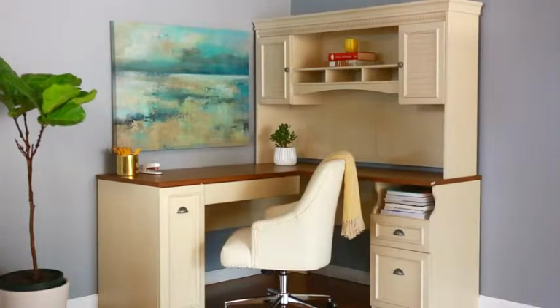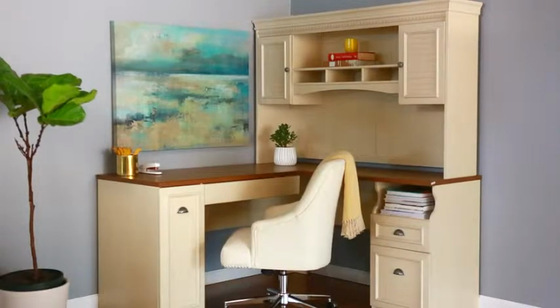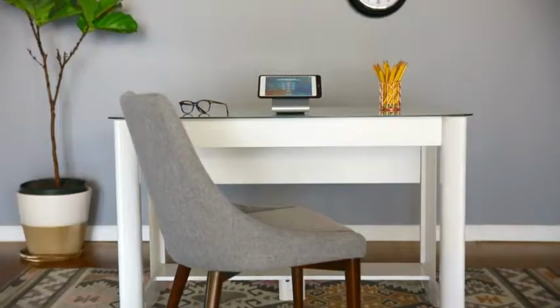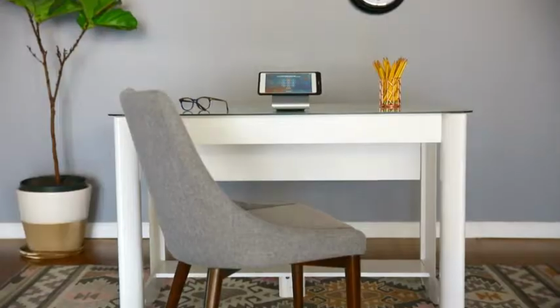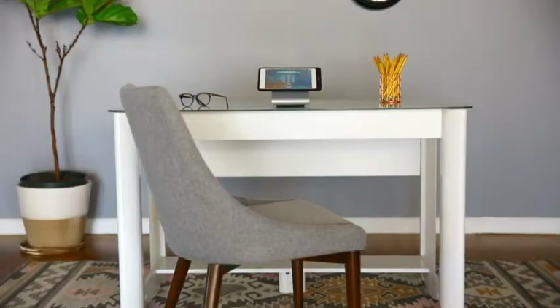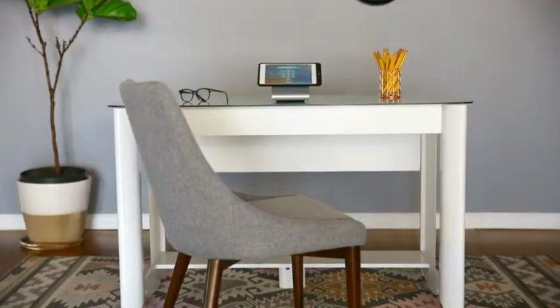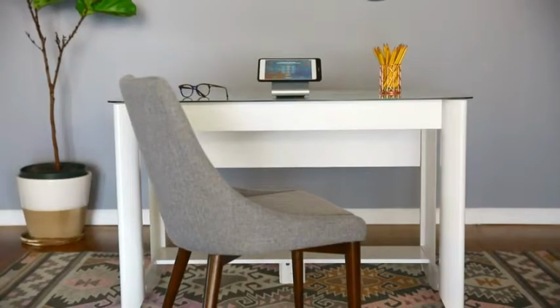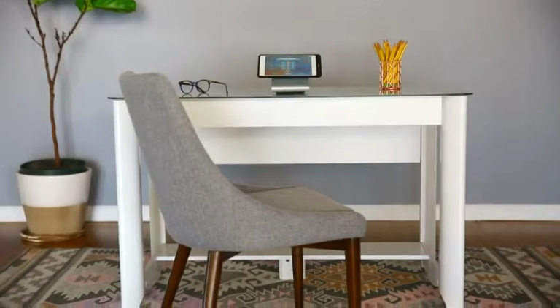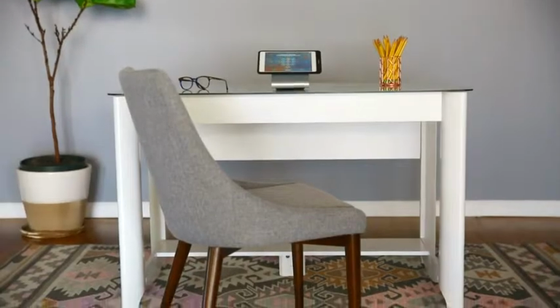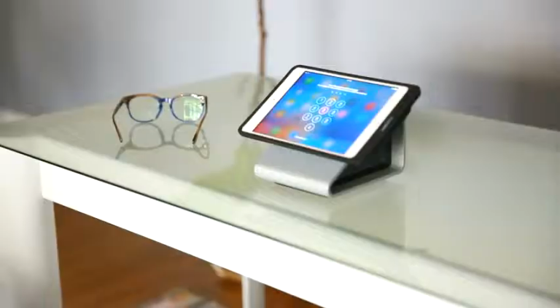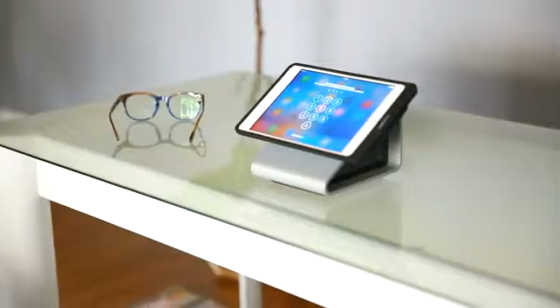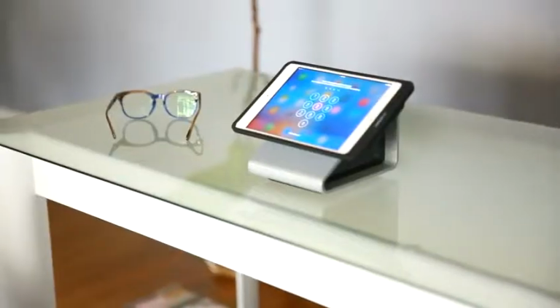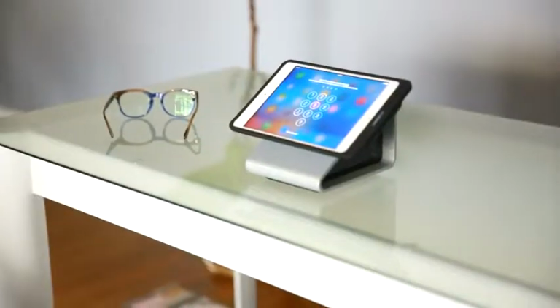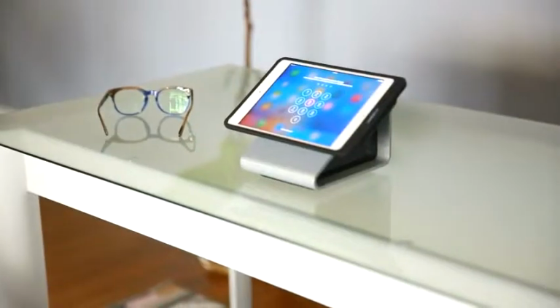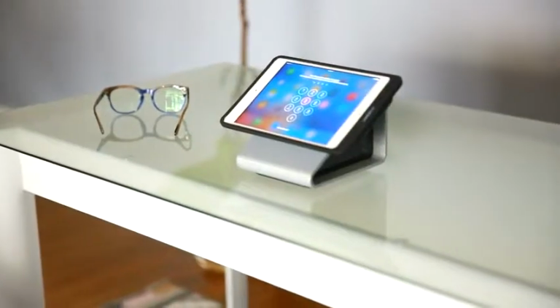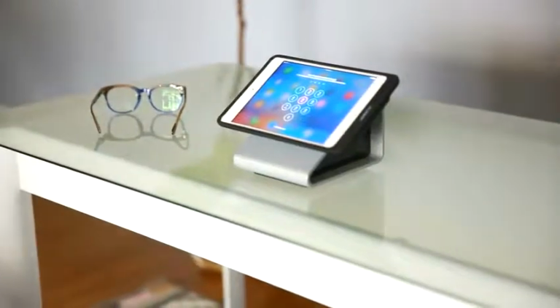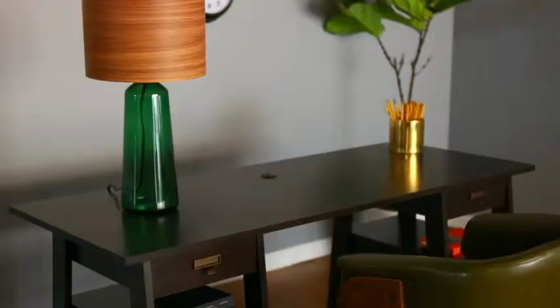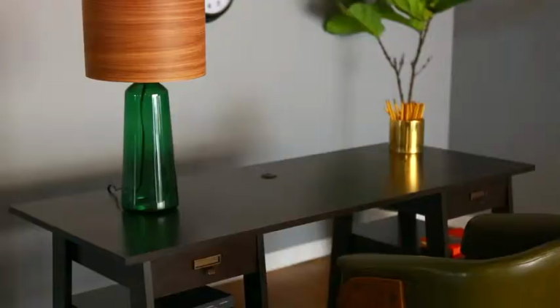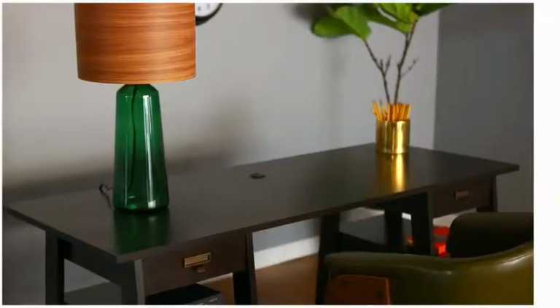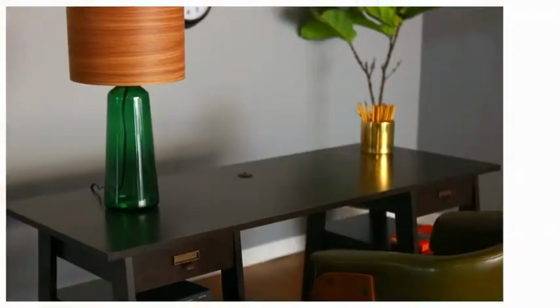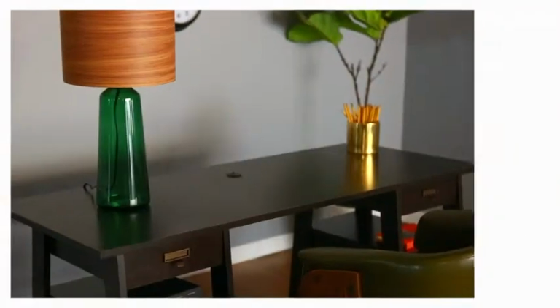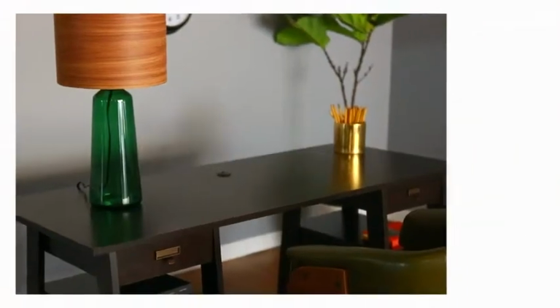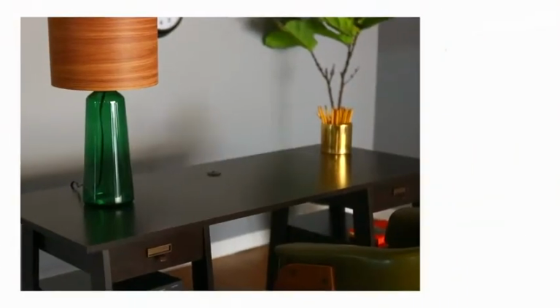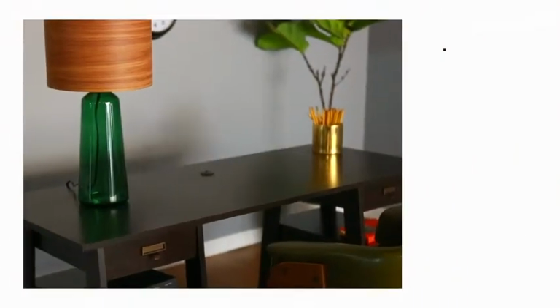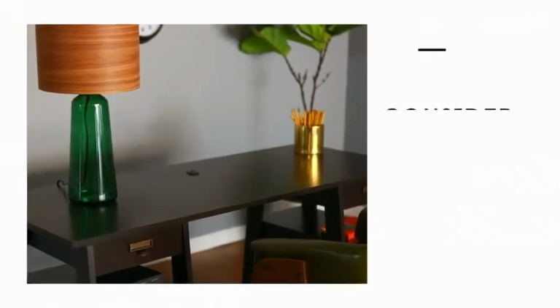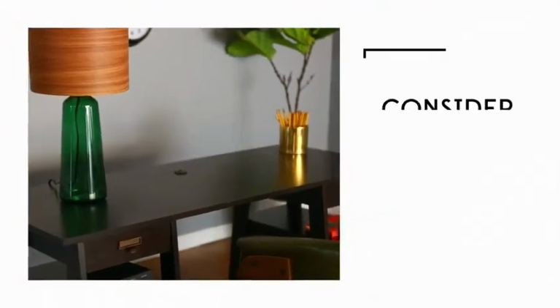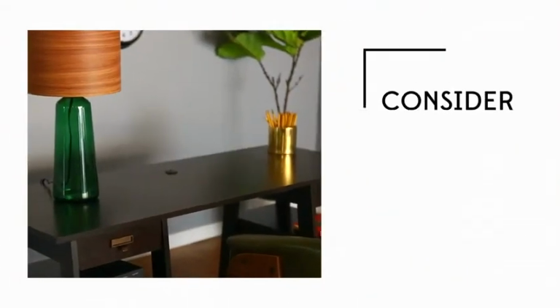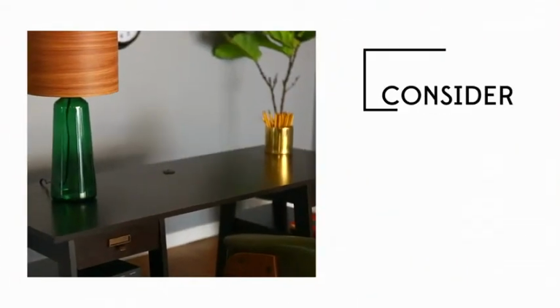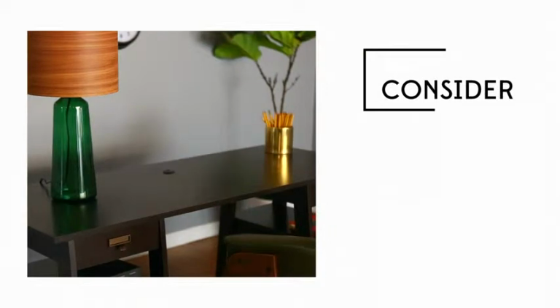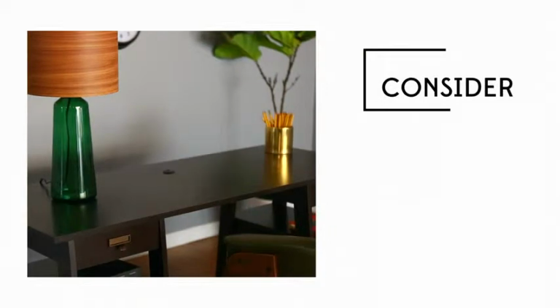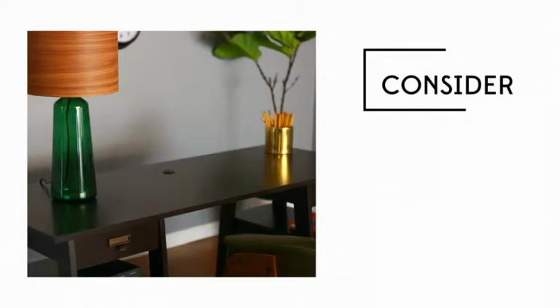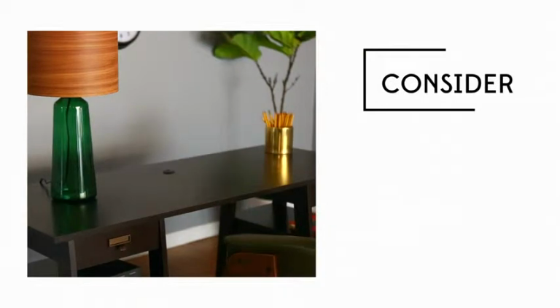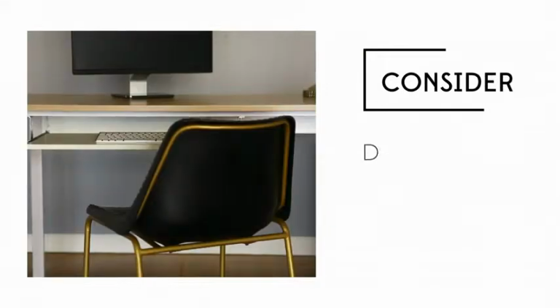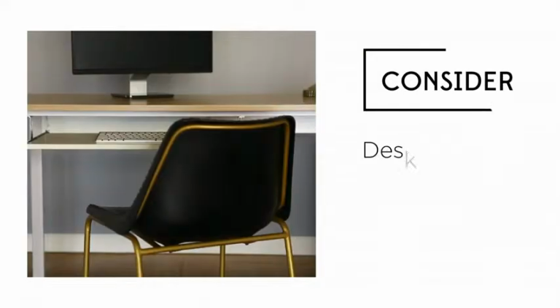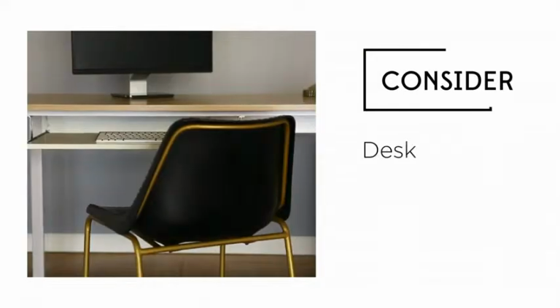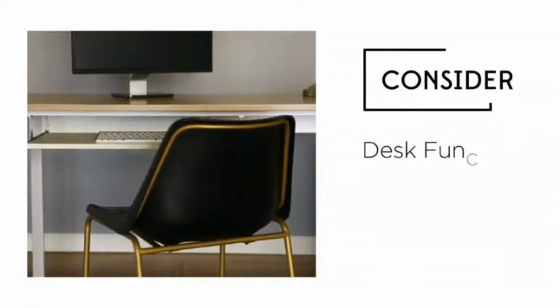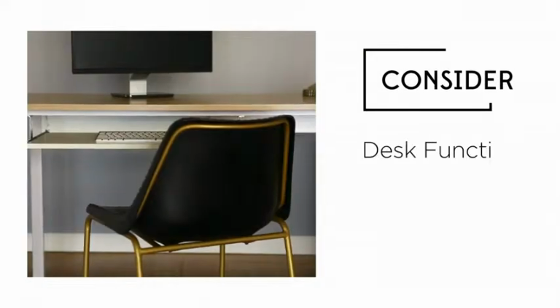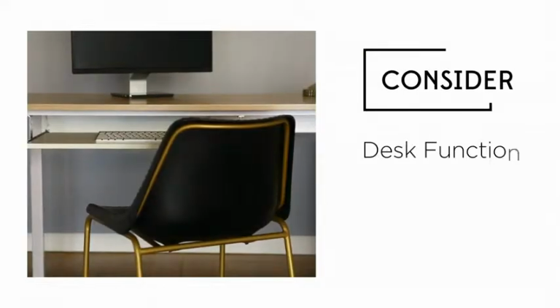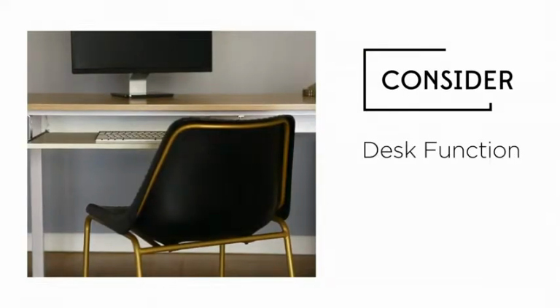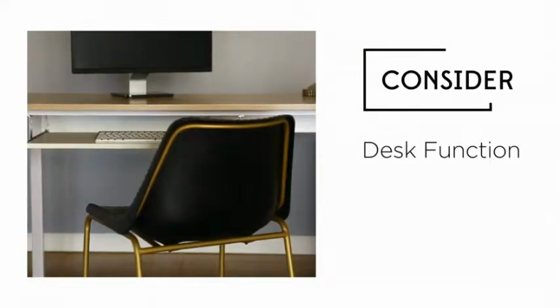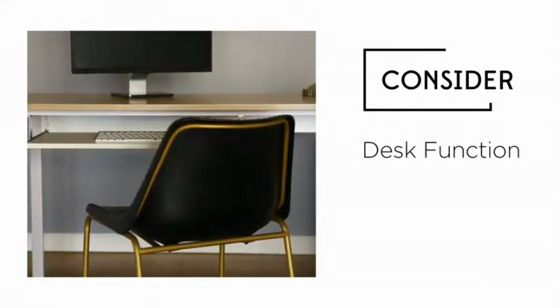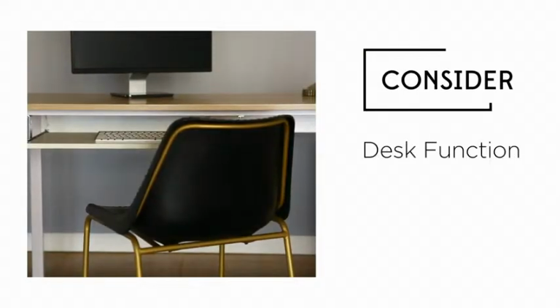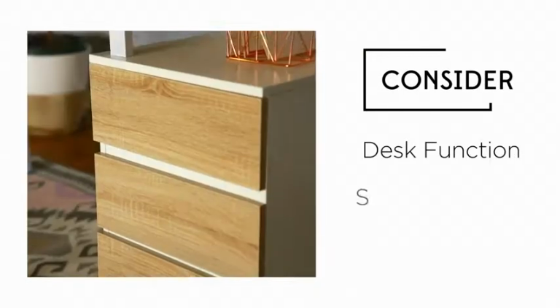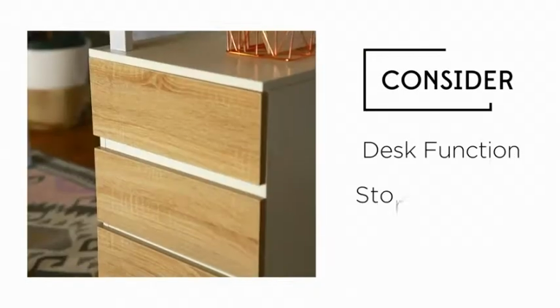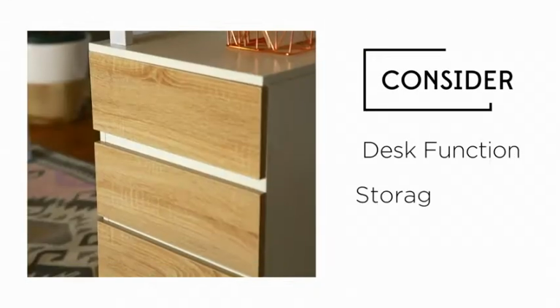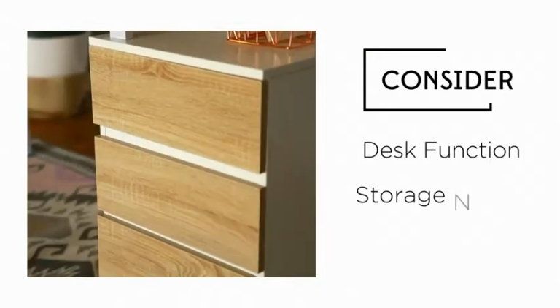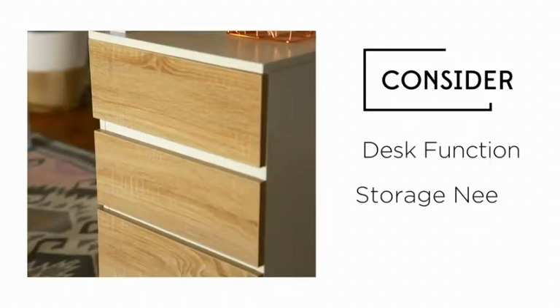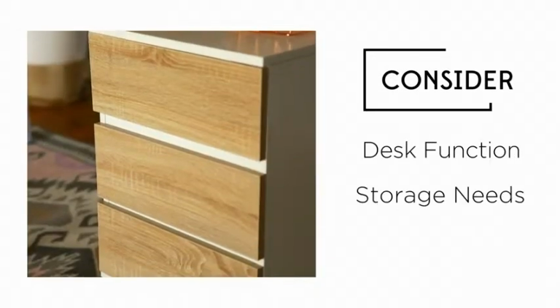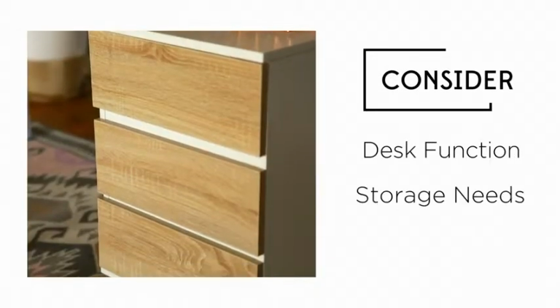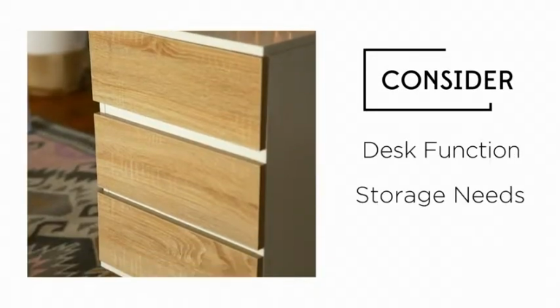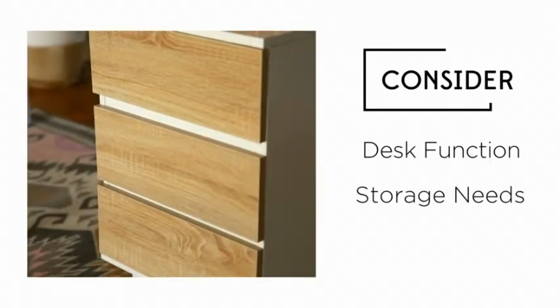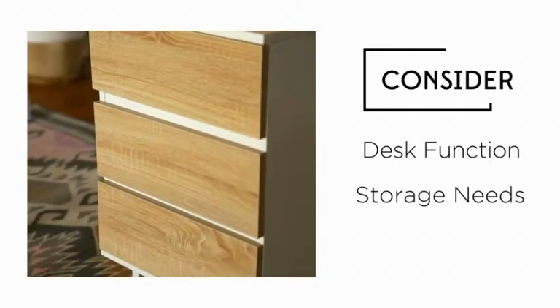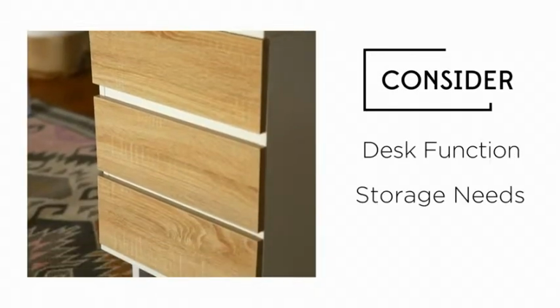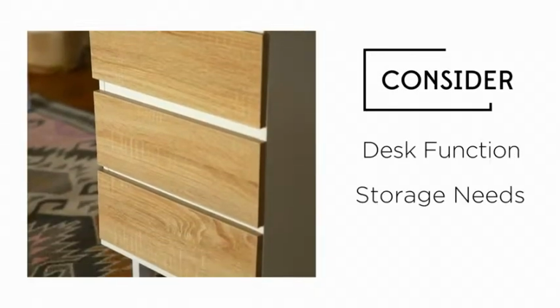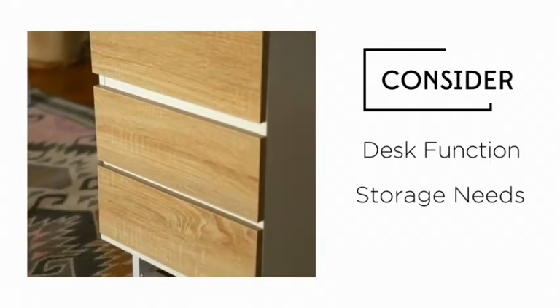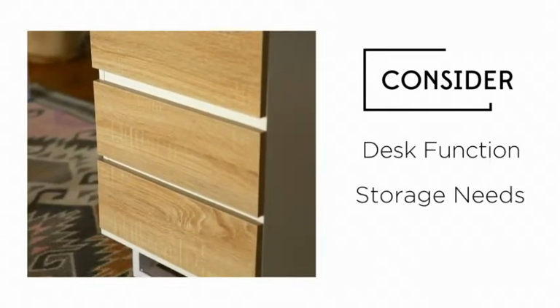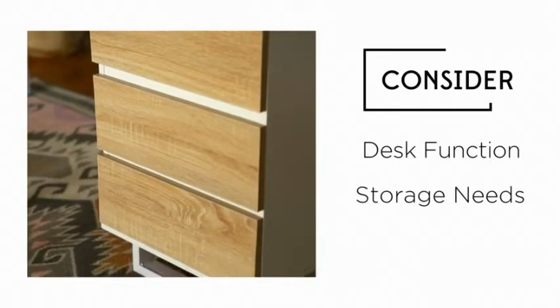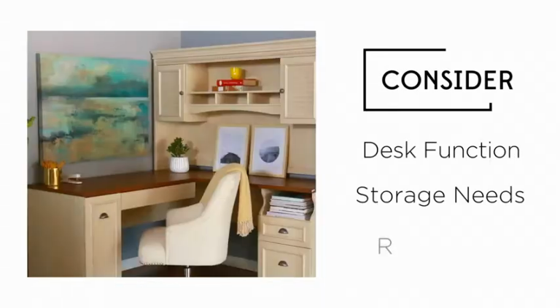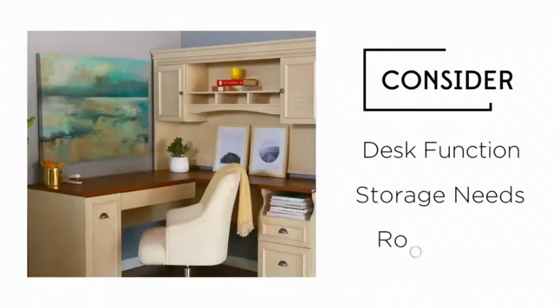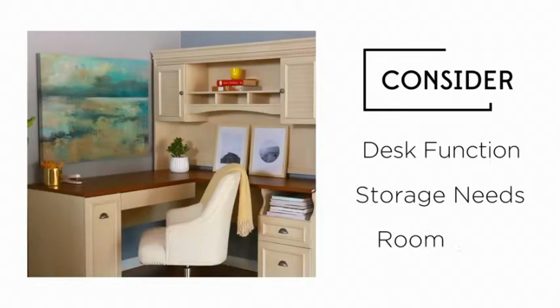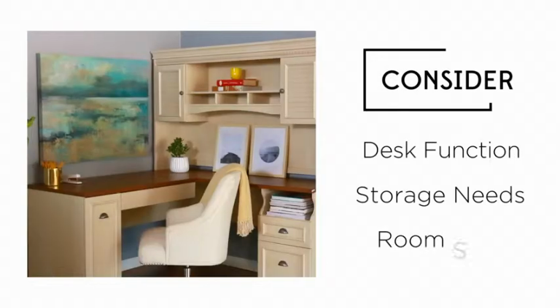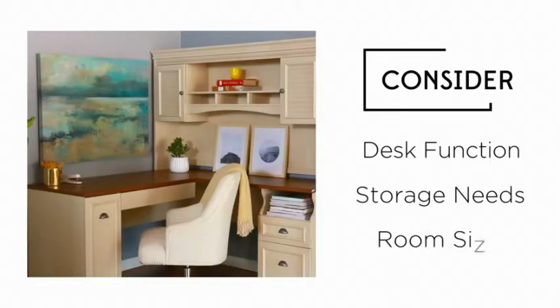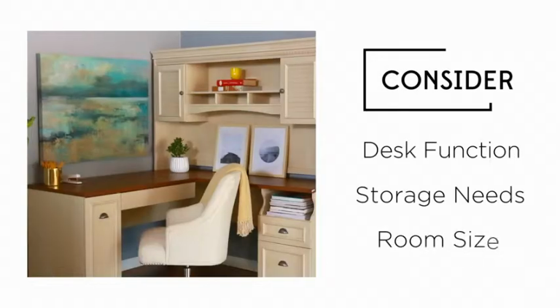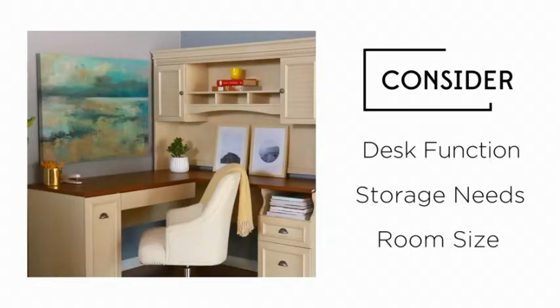So when shopping for a desk, think about your needs as they relate to desk function, storage needs, and room size.